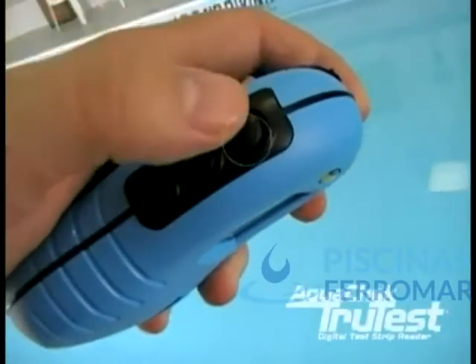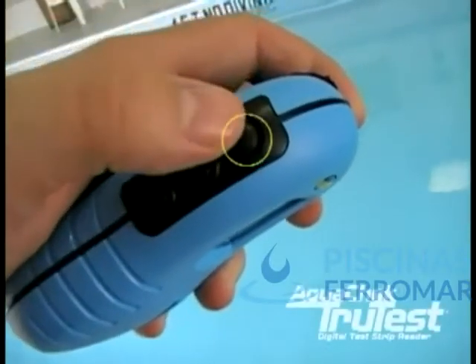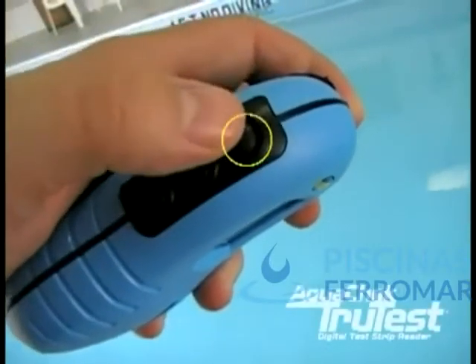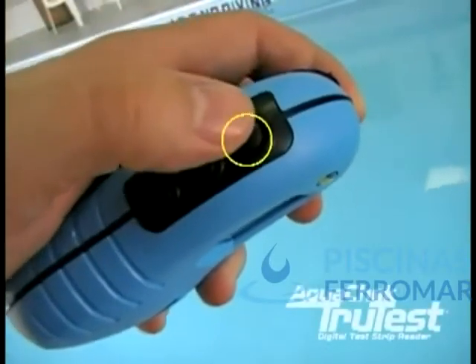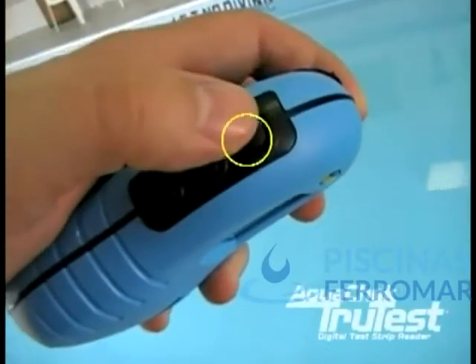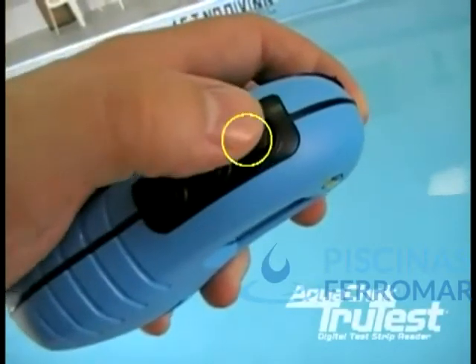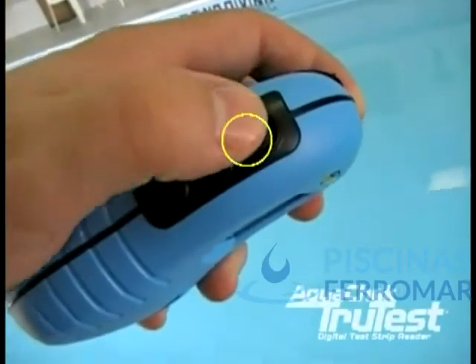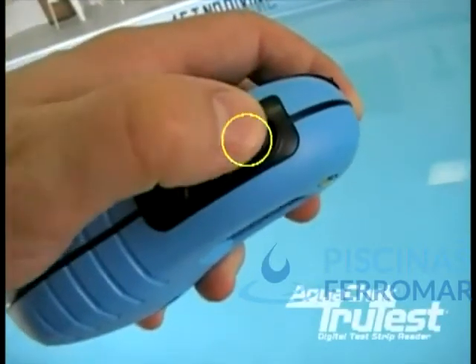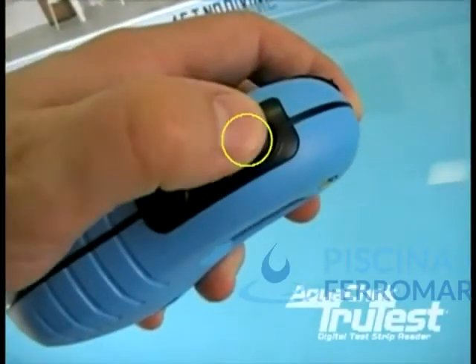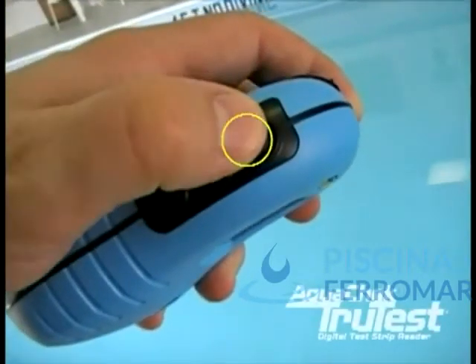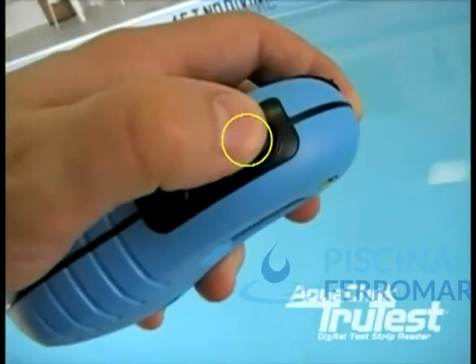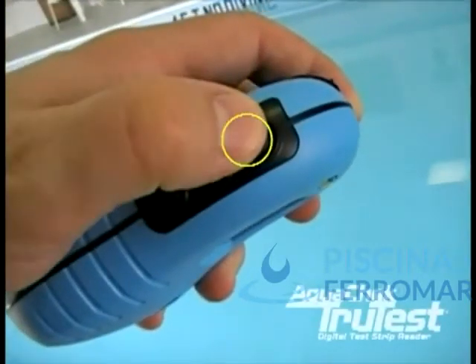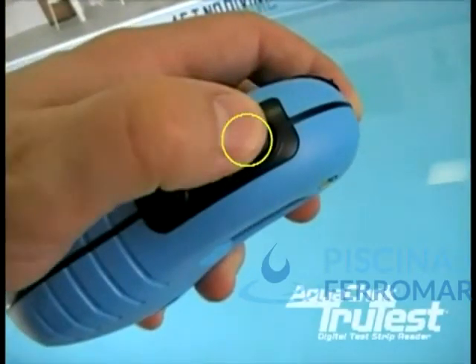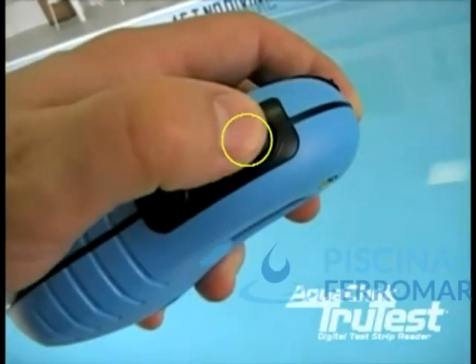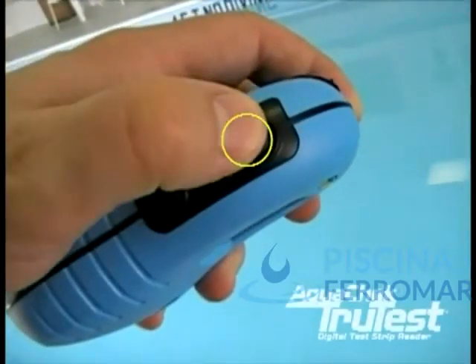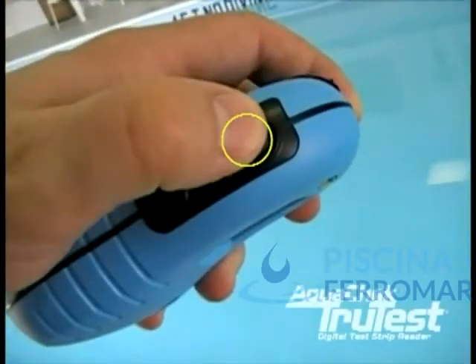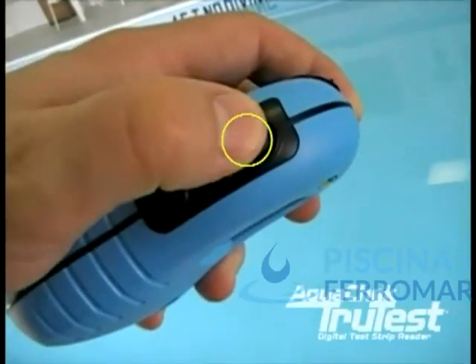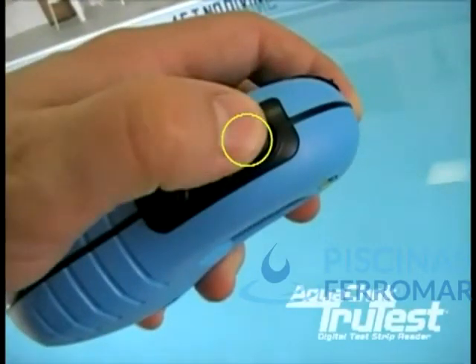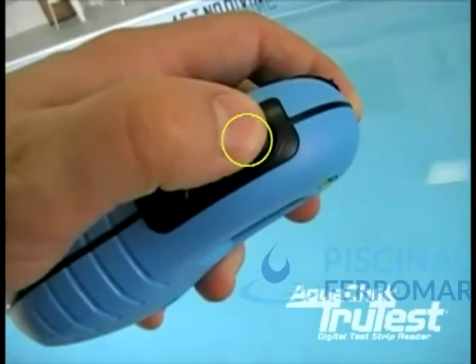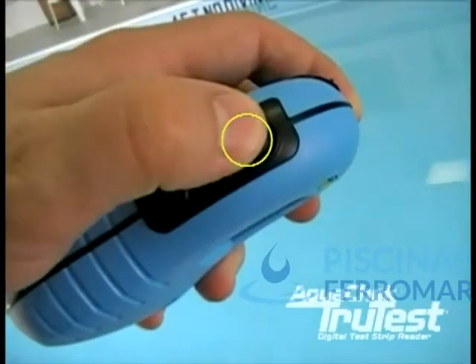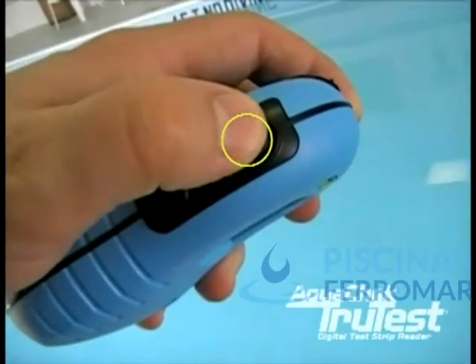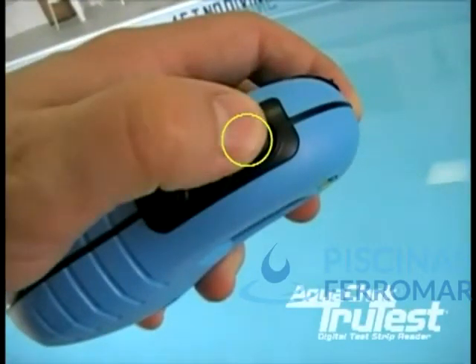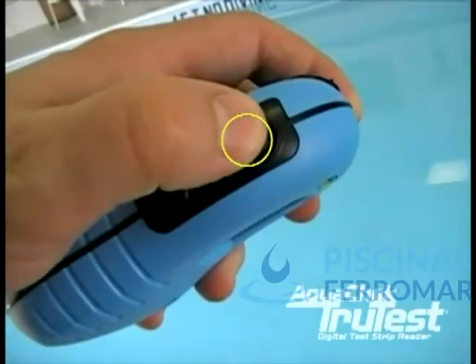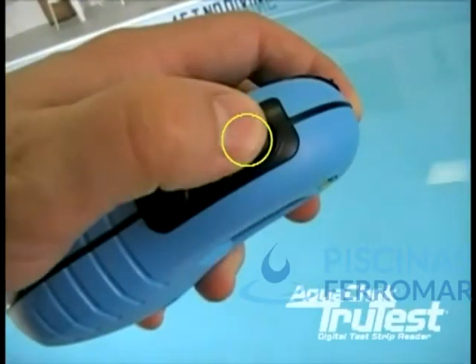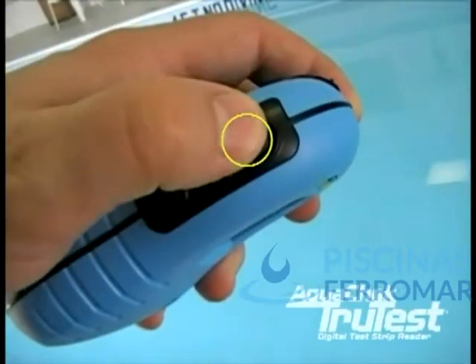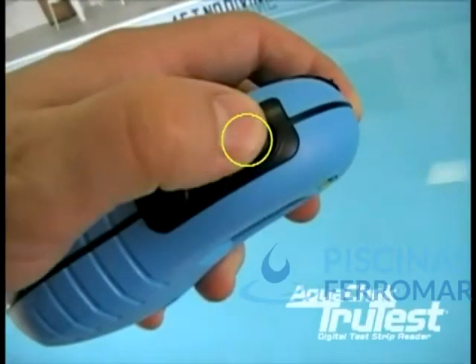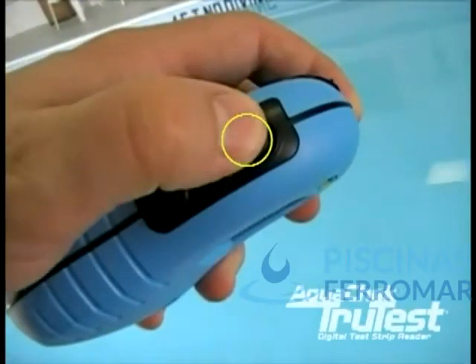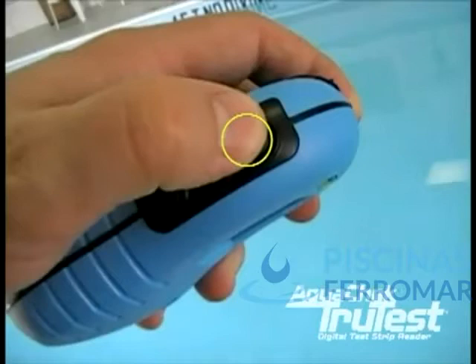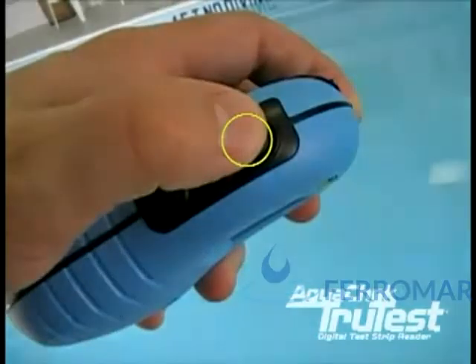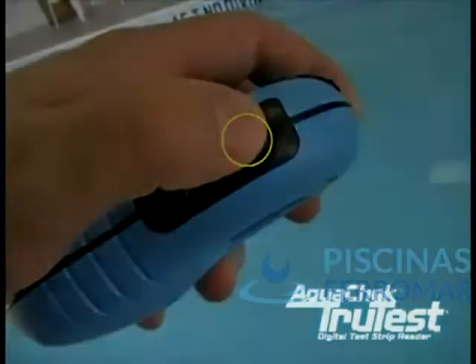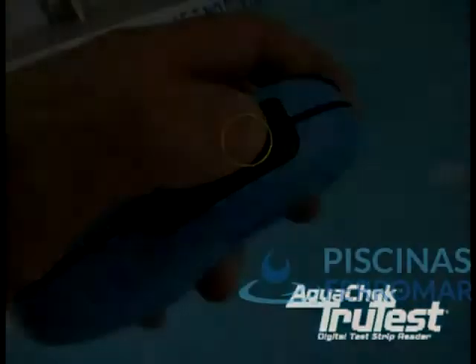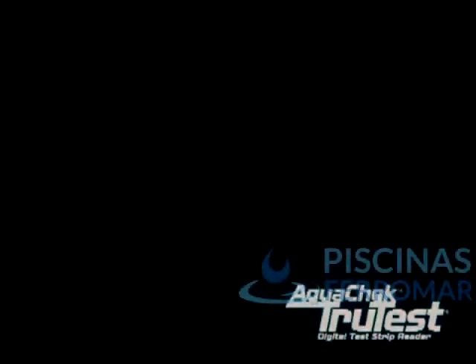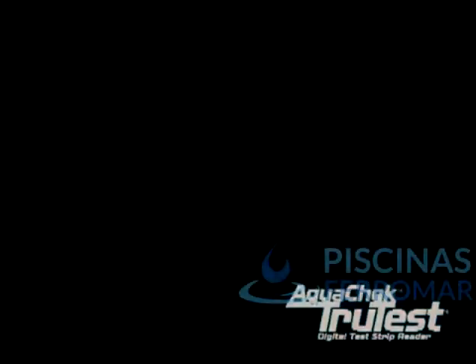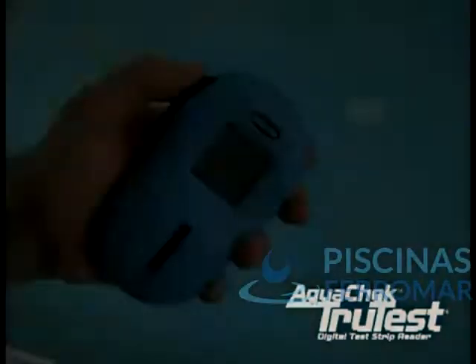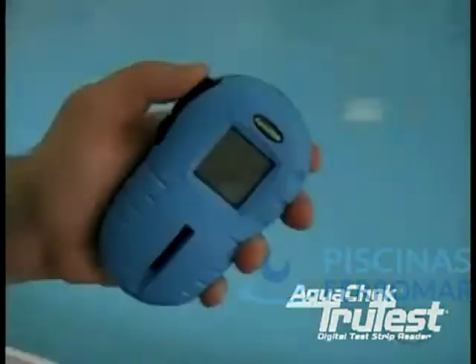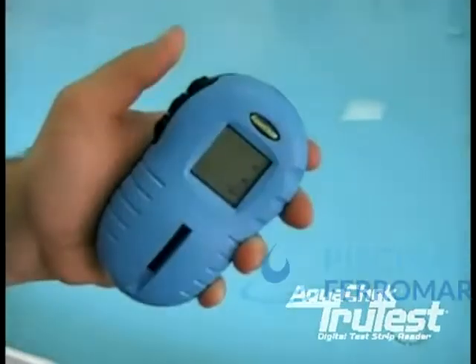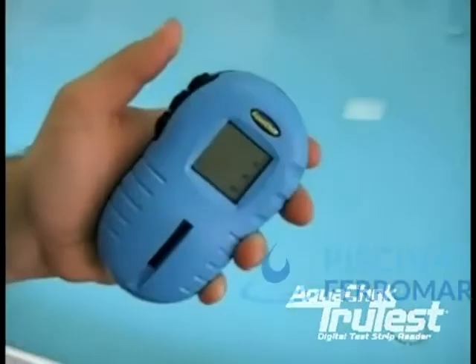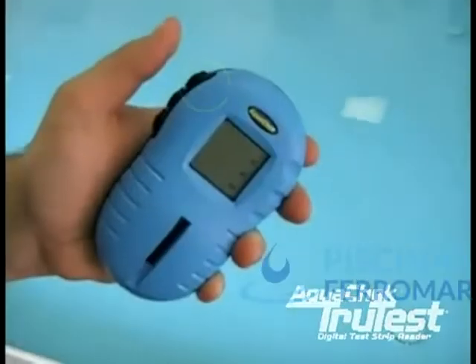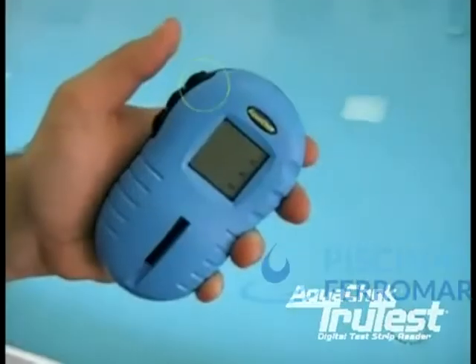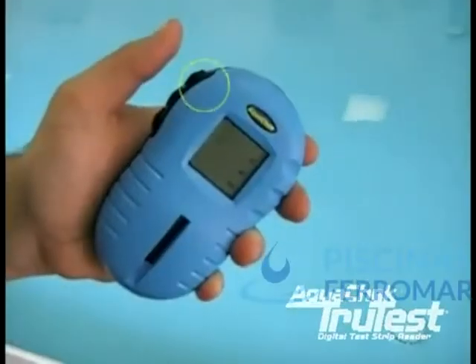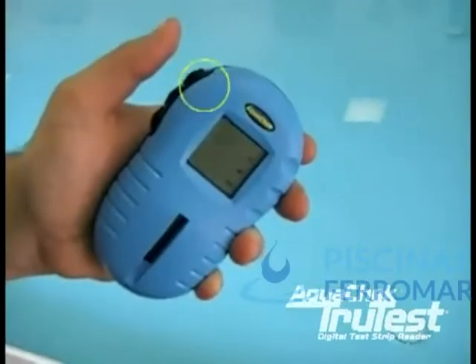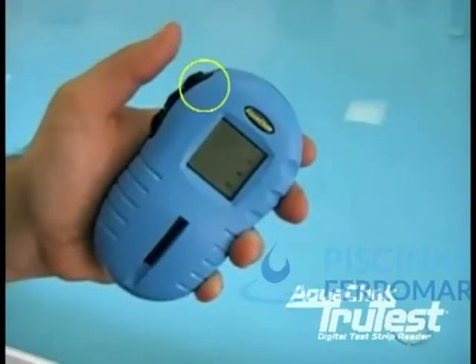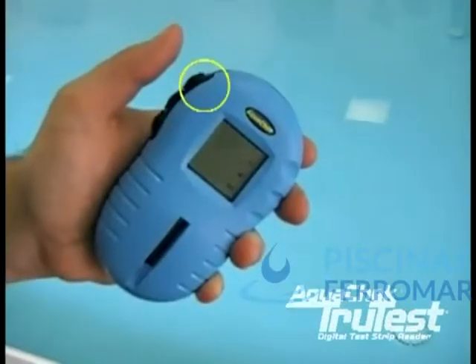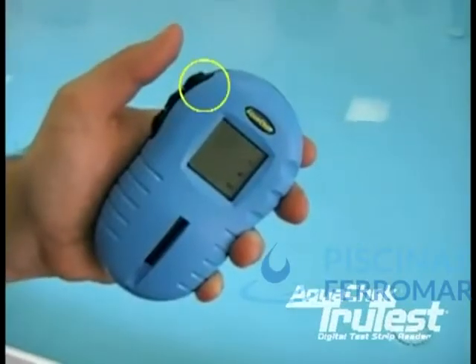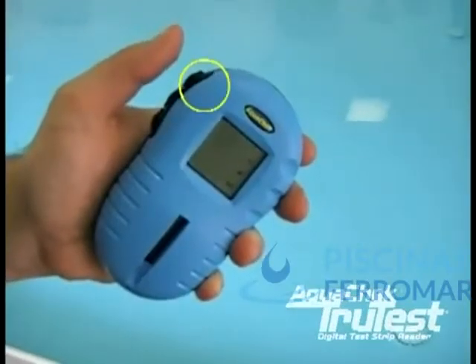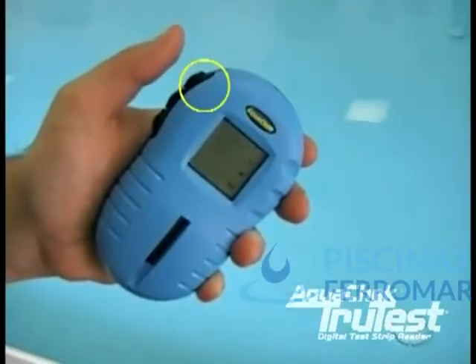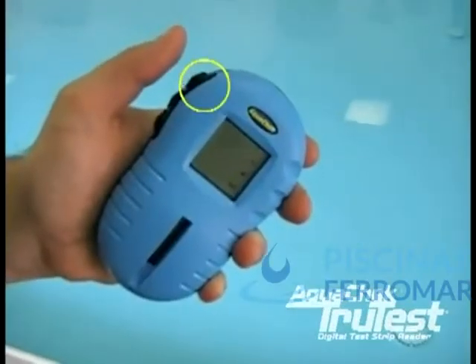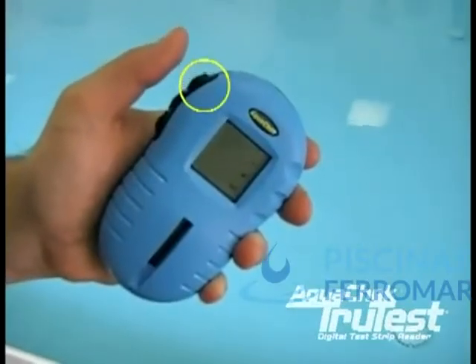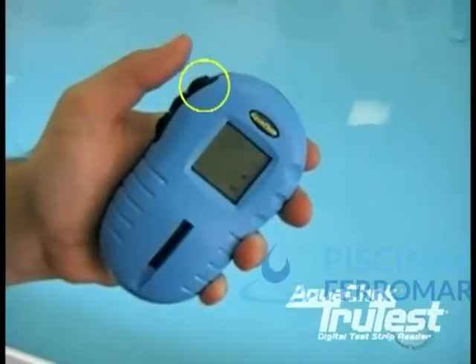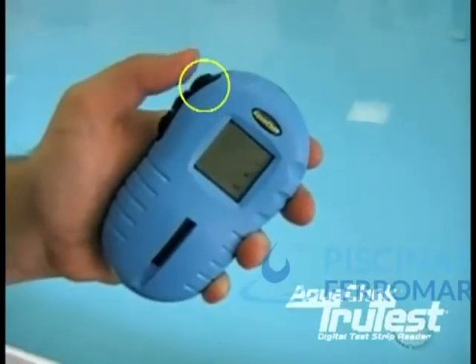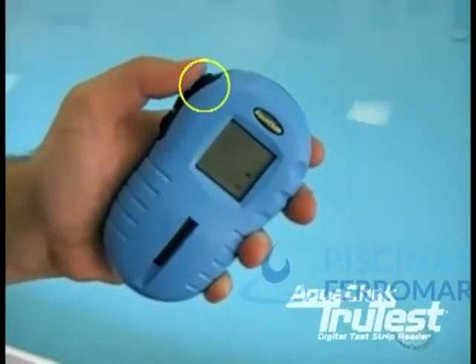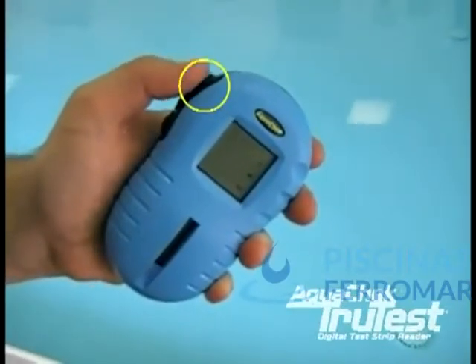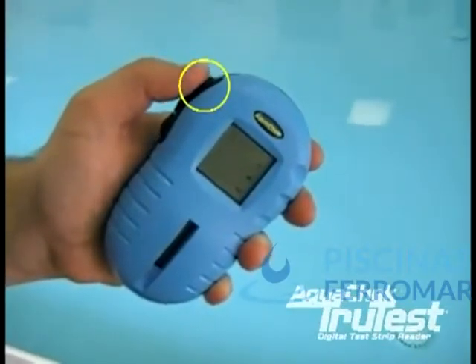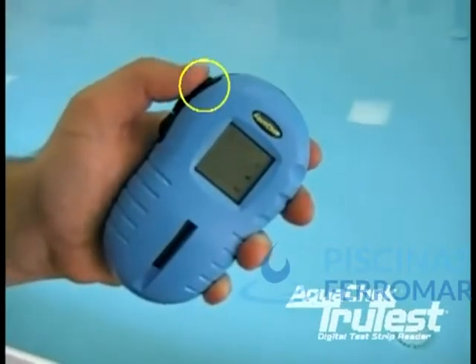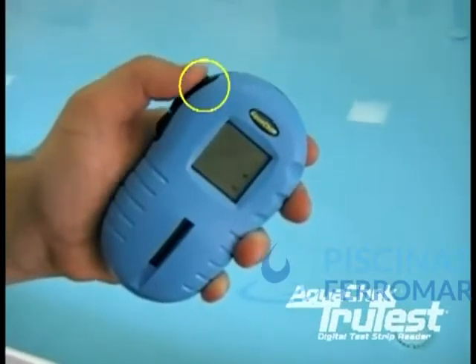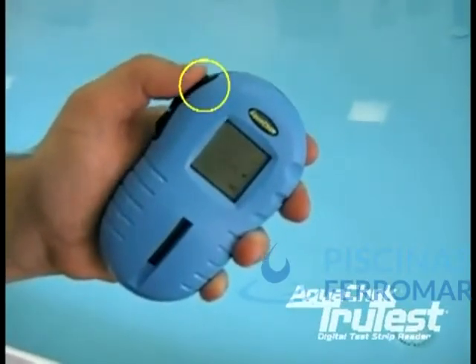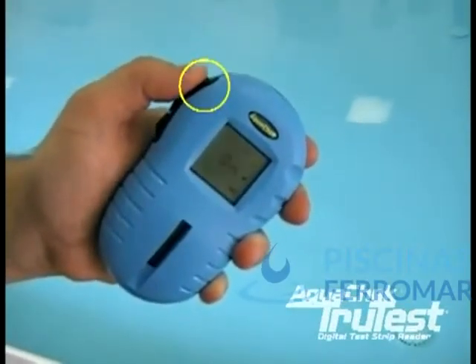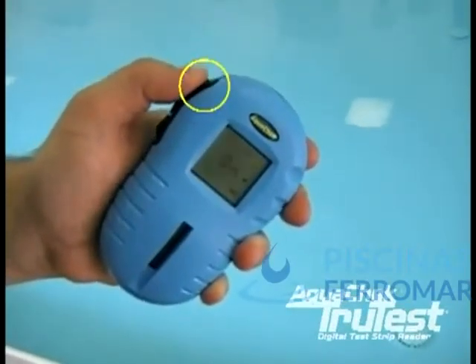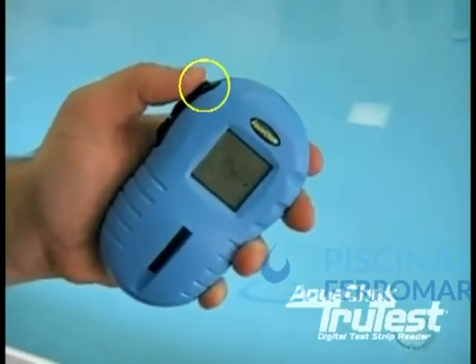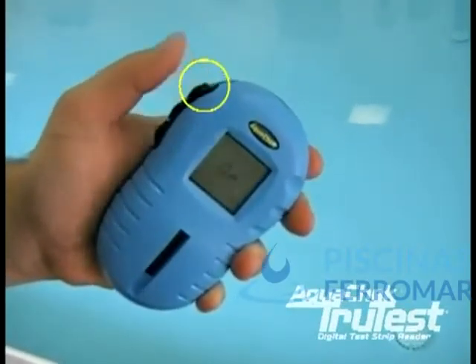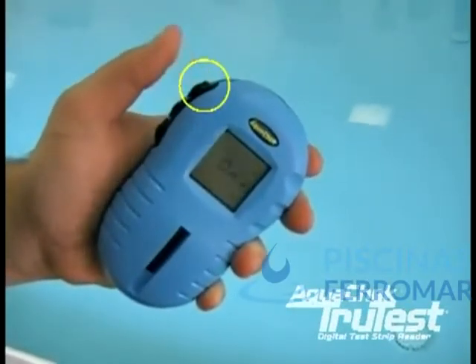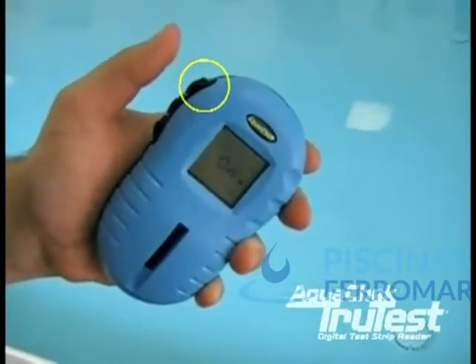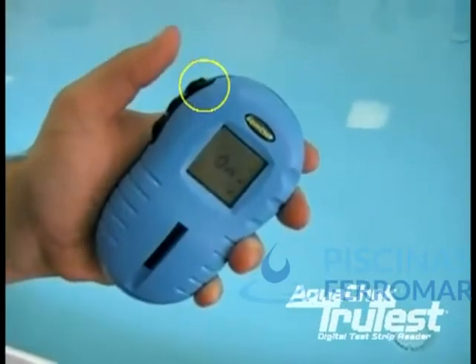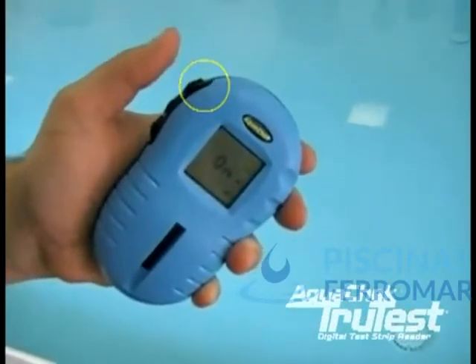First, you'll need to turn the meter on by pressing the top black button on the left-hand side of the meter. The word 'on' will appear on the screen.